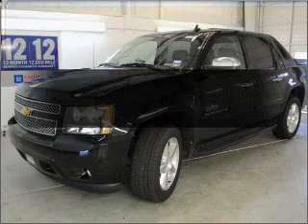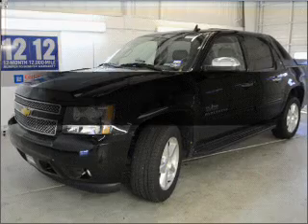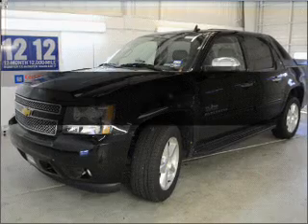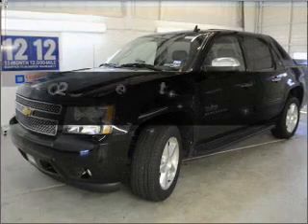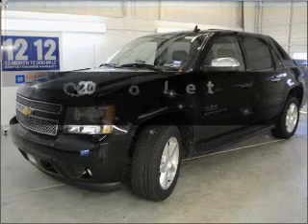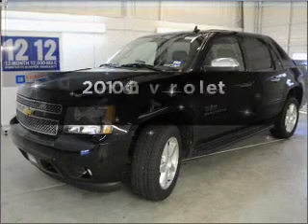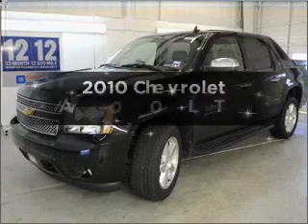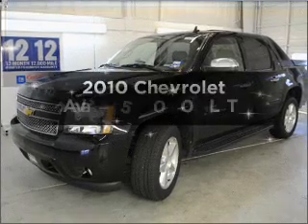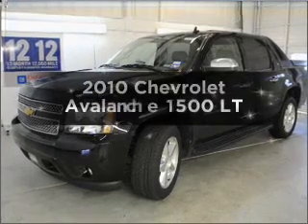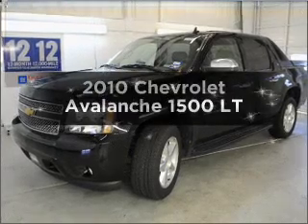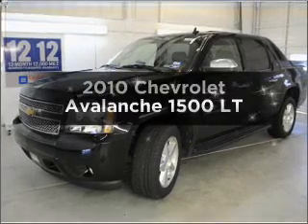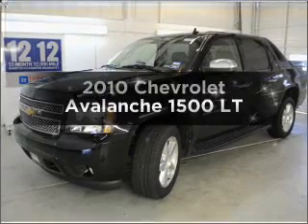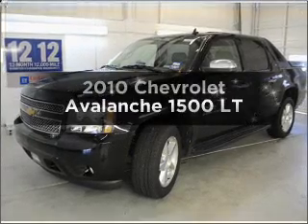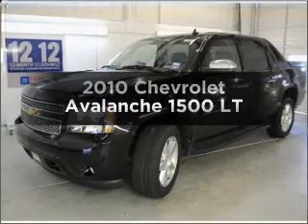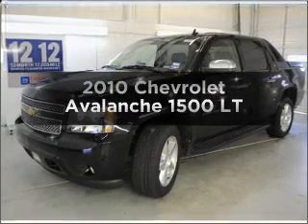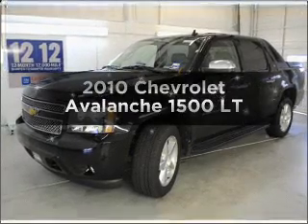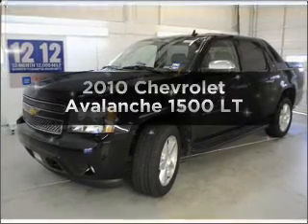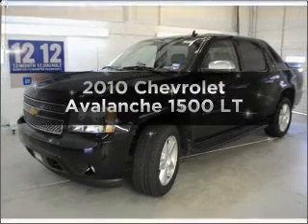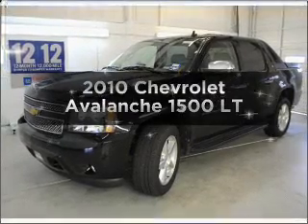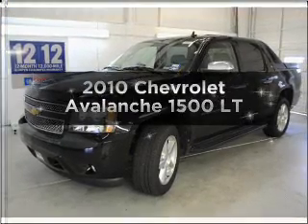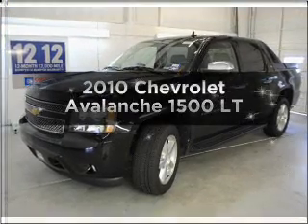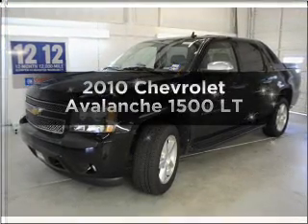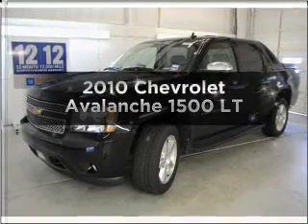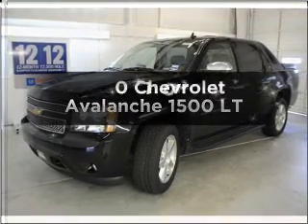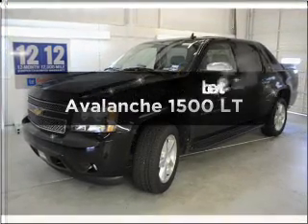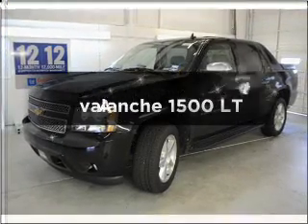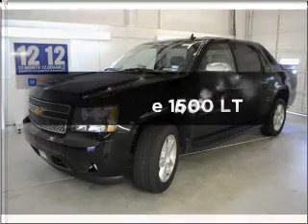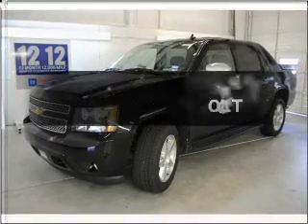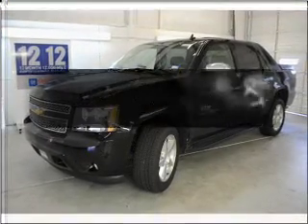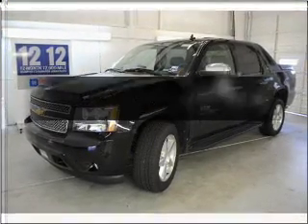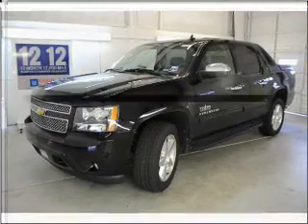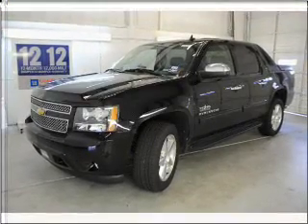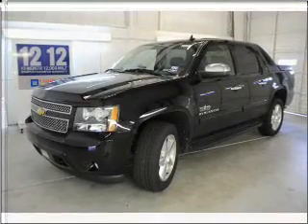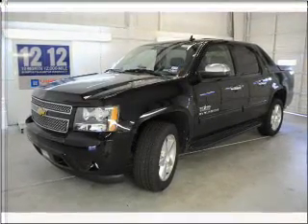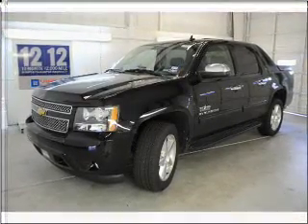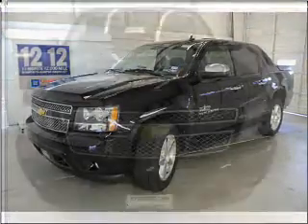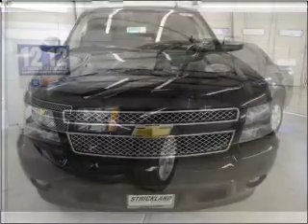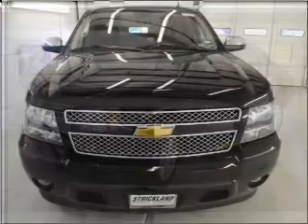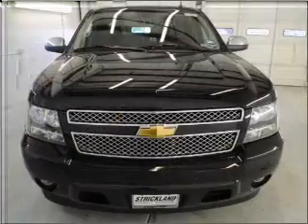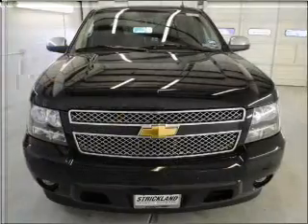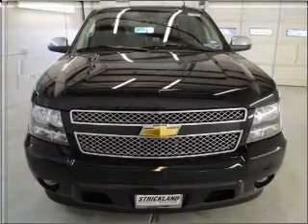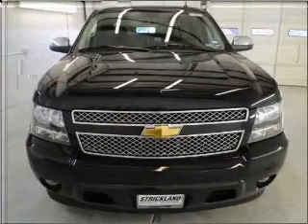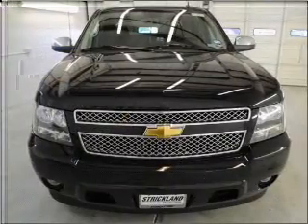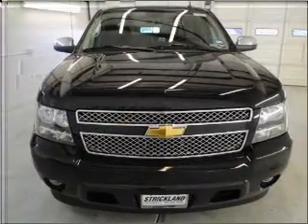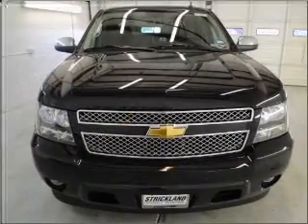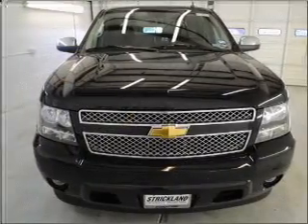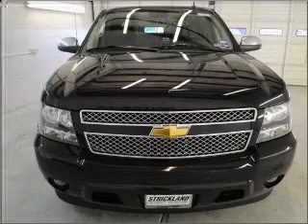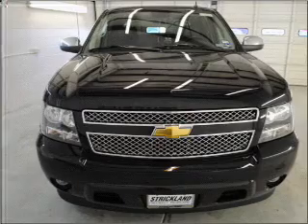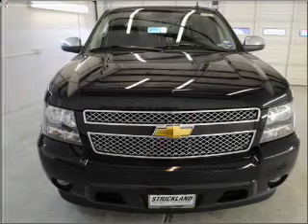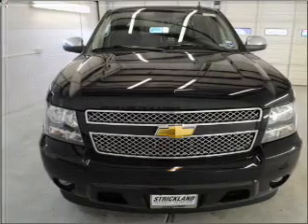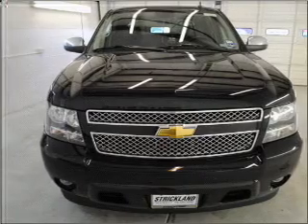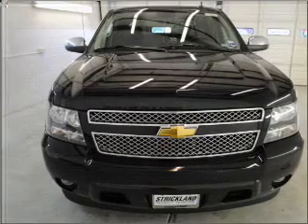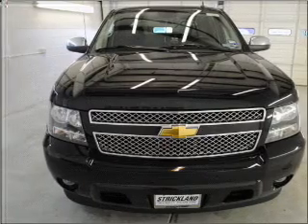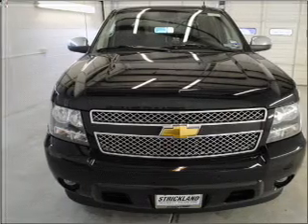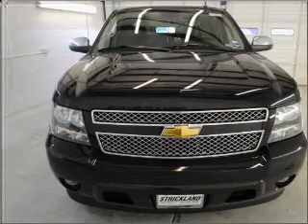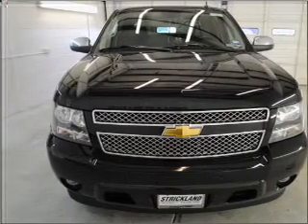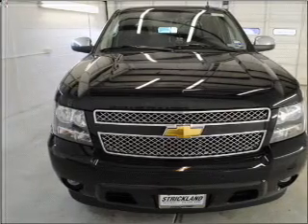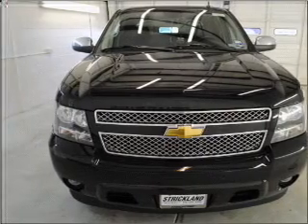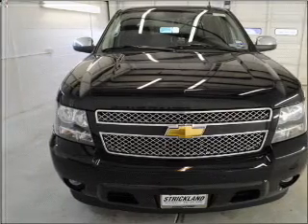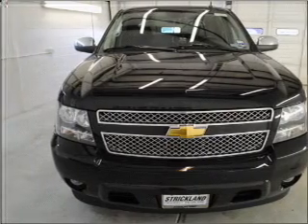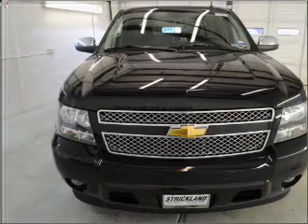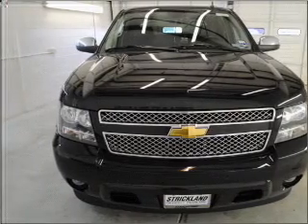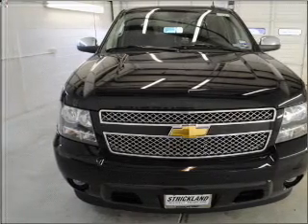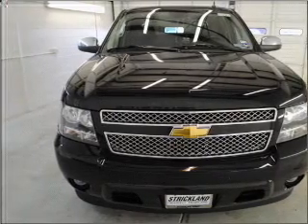Imagine yourself in this 2010 Chevrolet Avalanche. If you're looking for an automobile with great attributes, look no further.